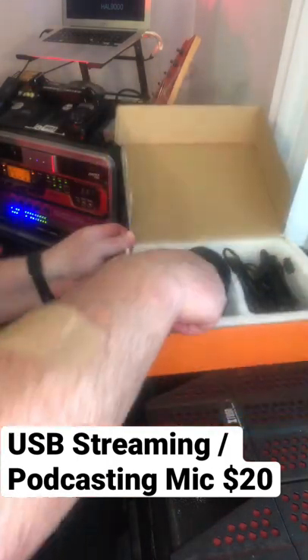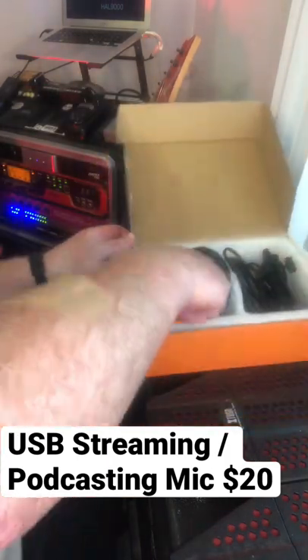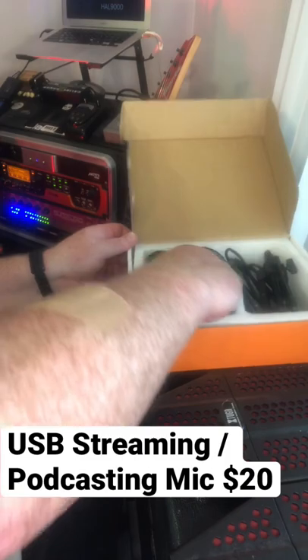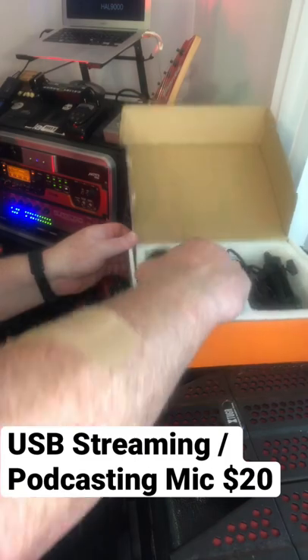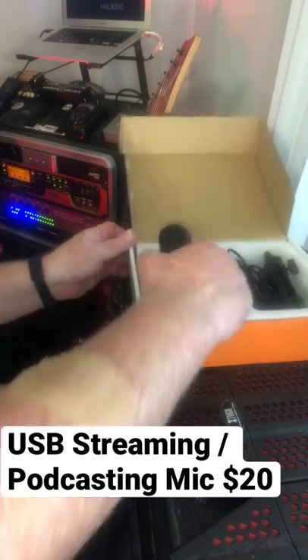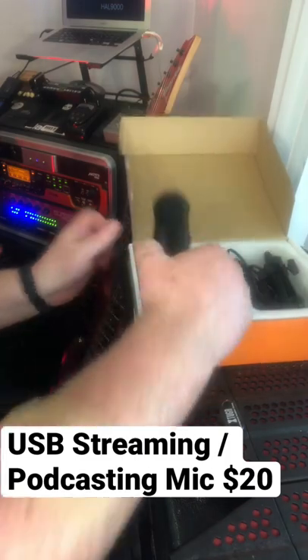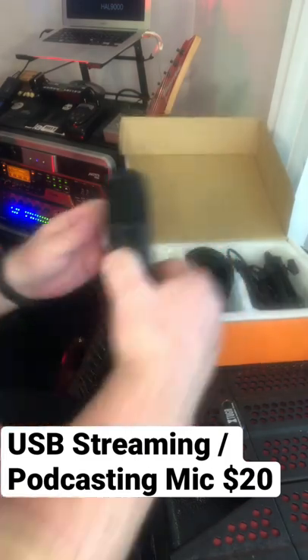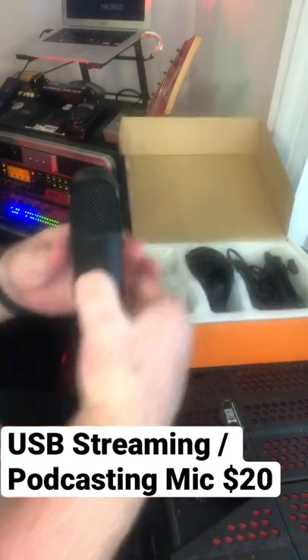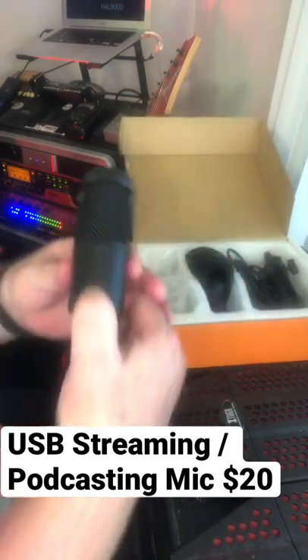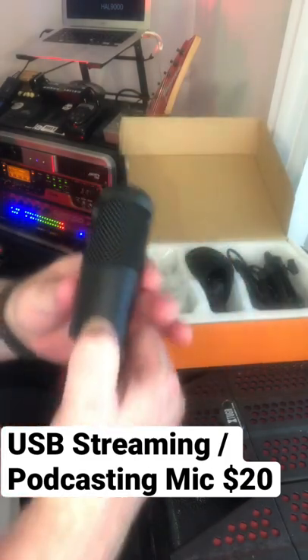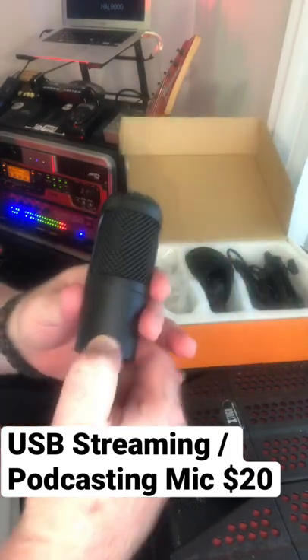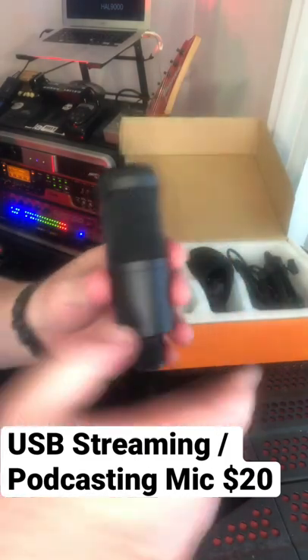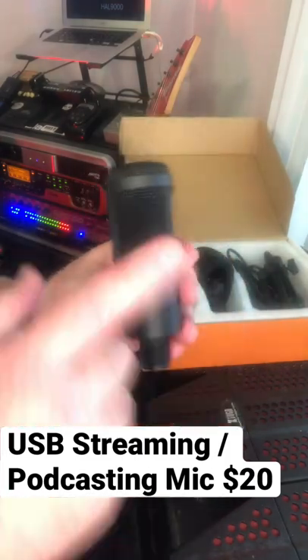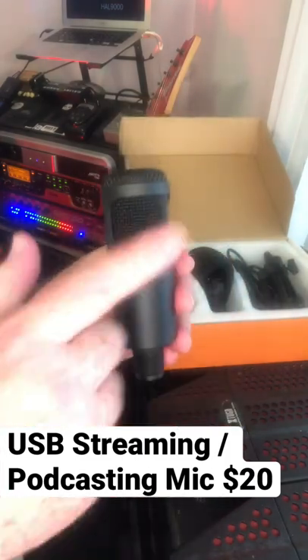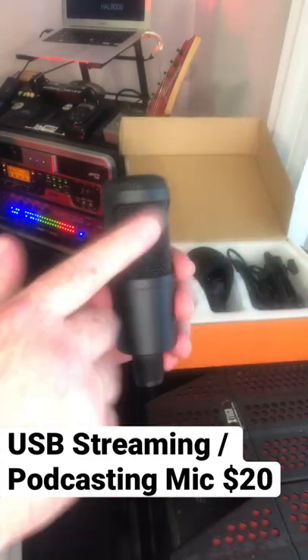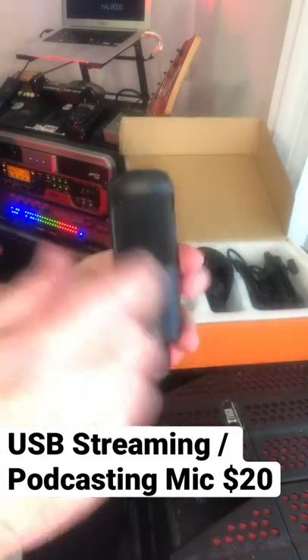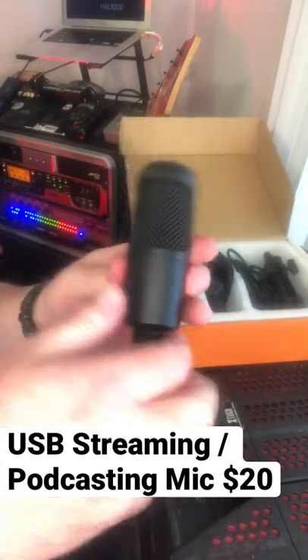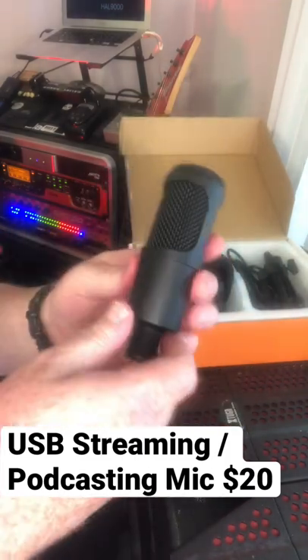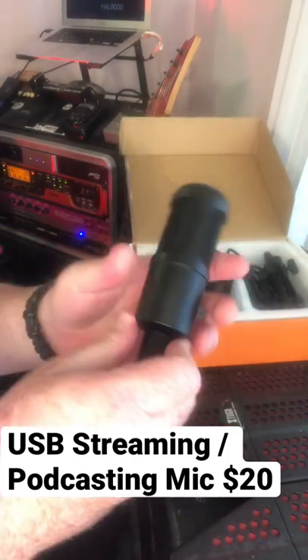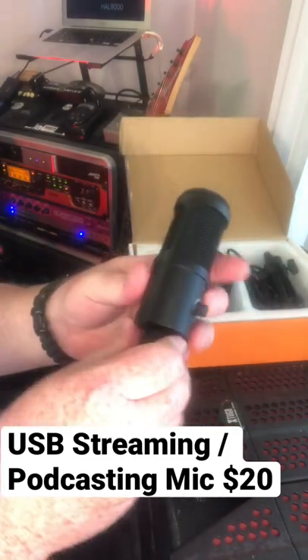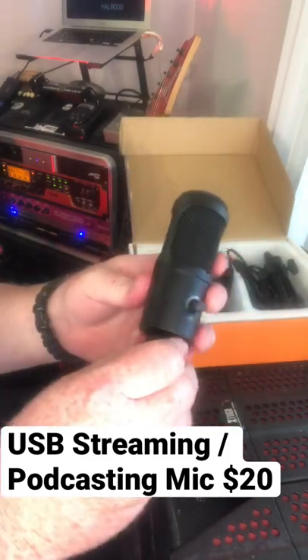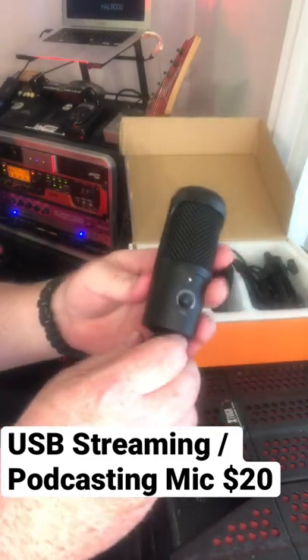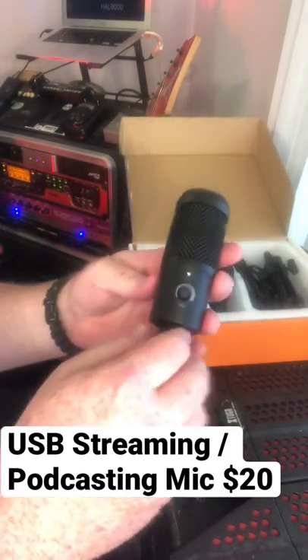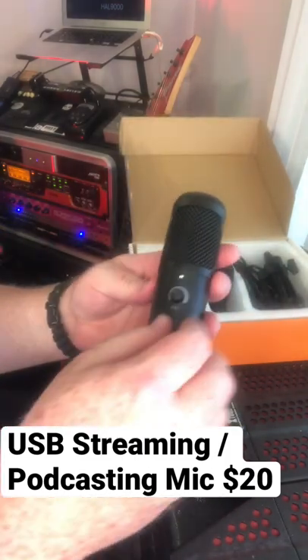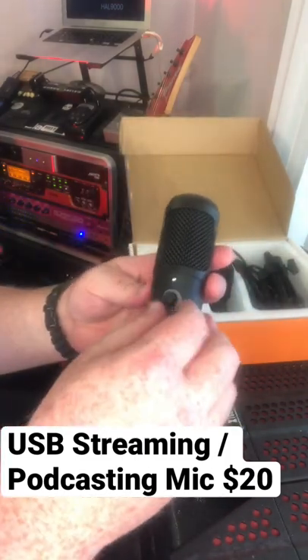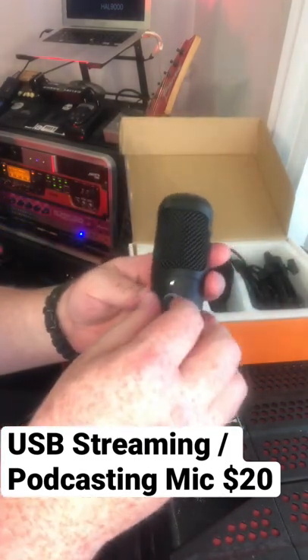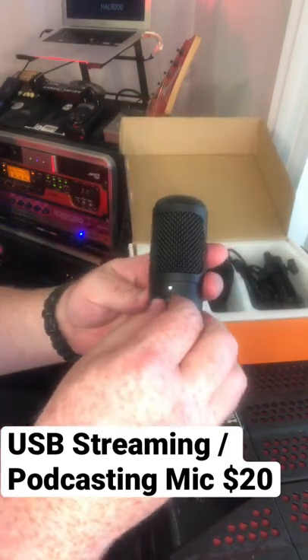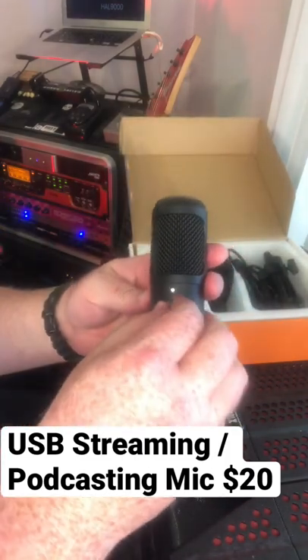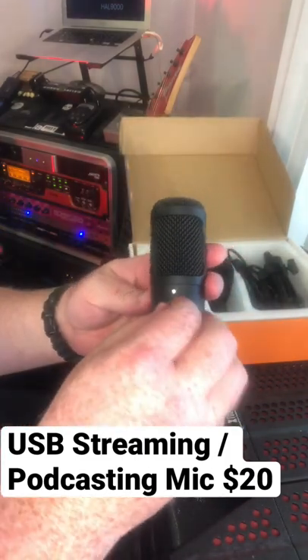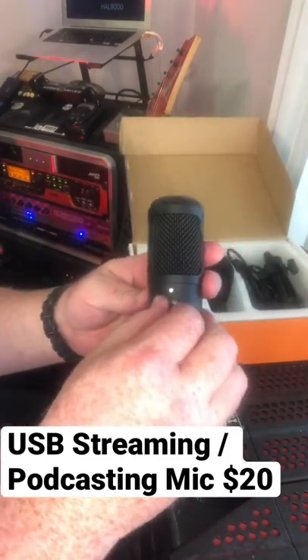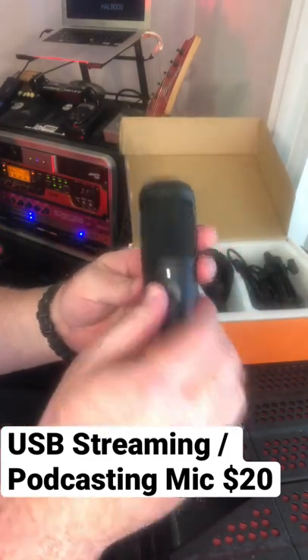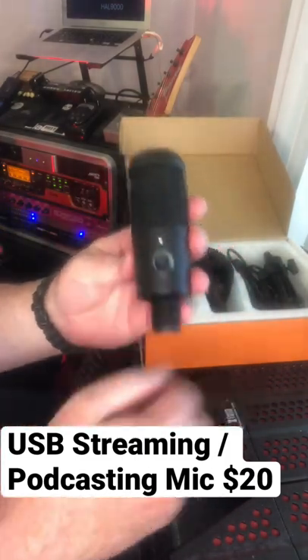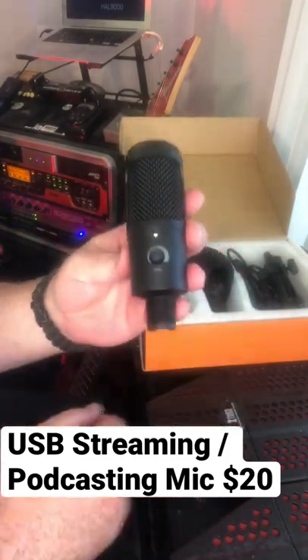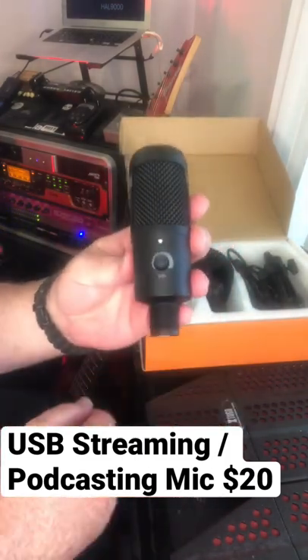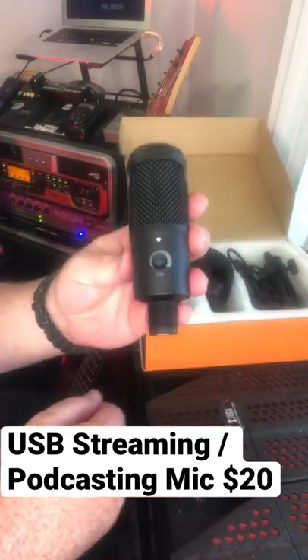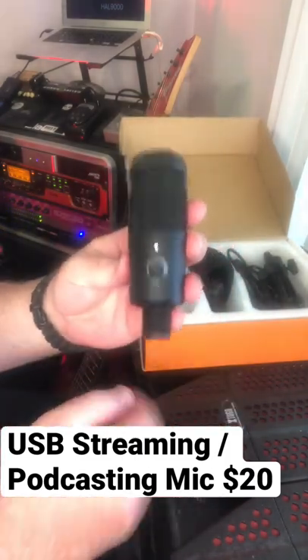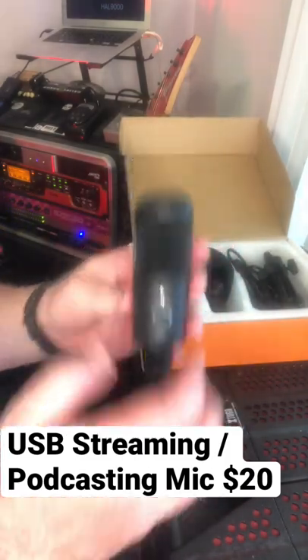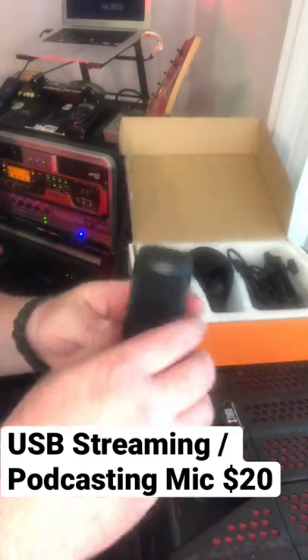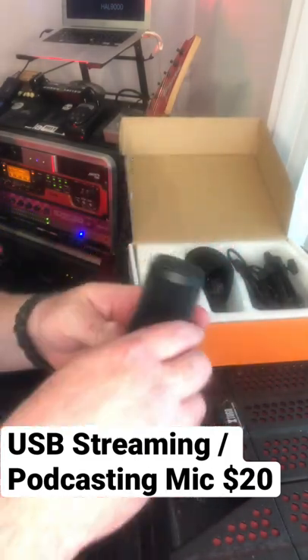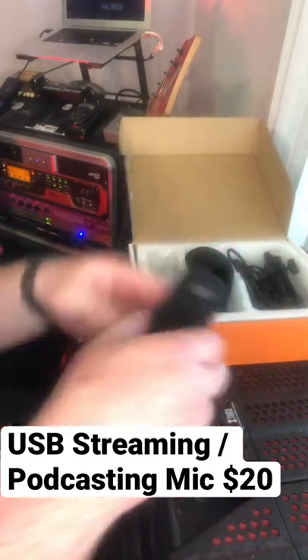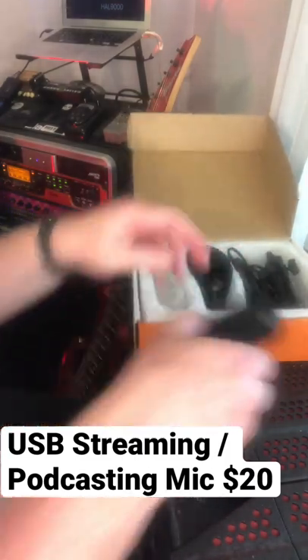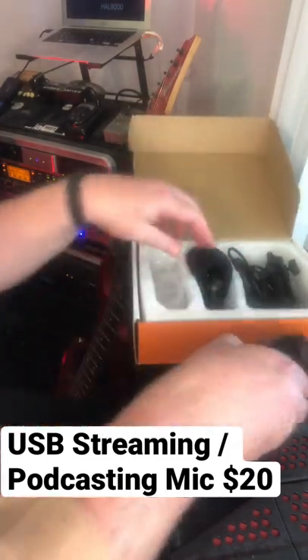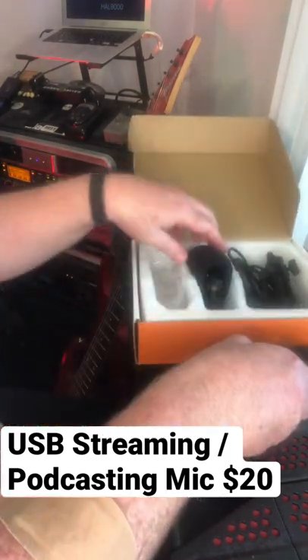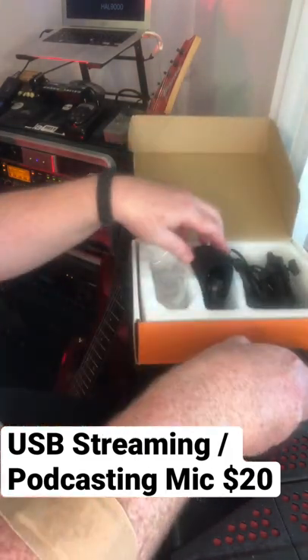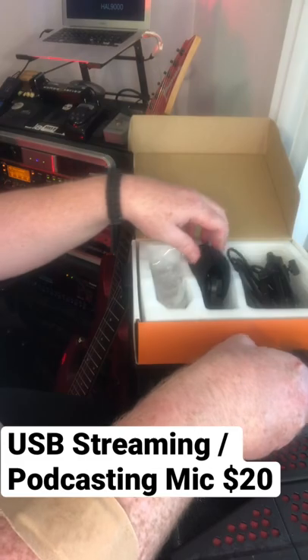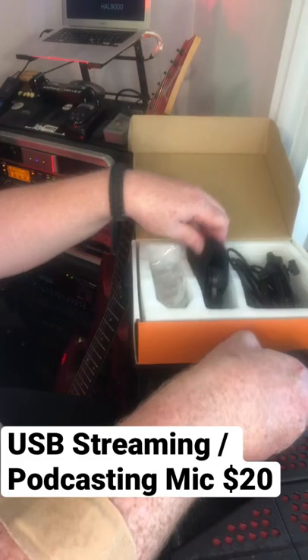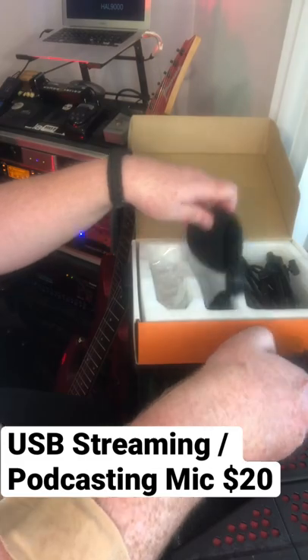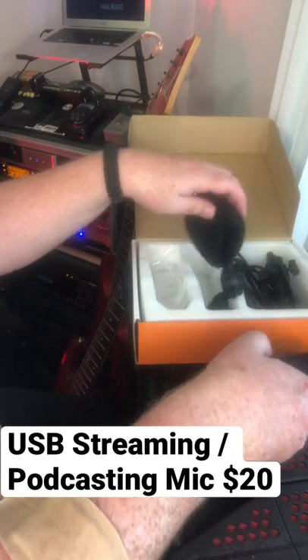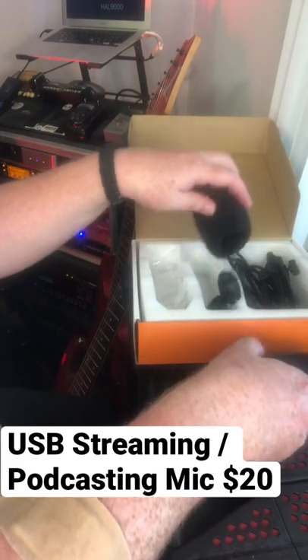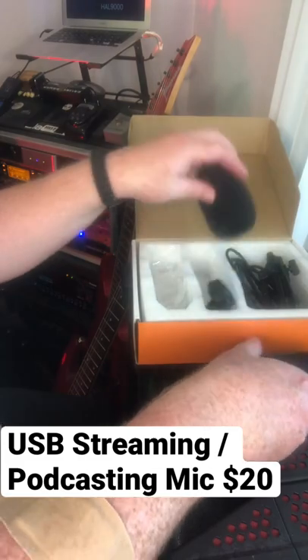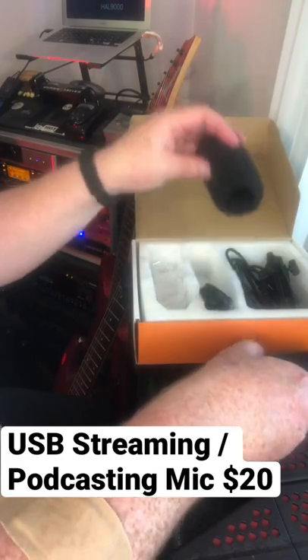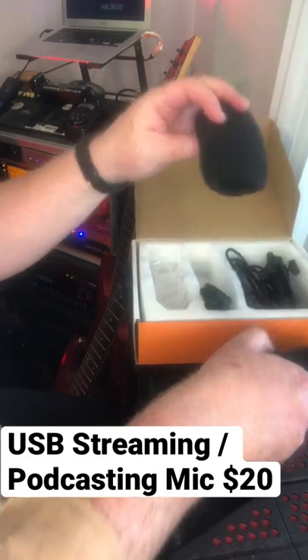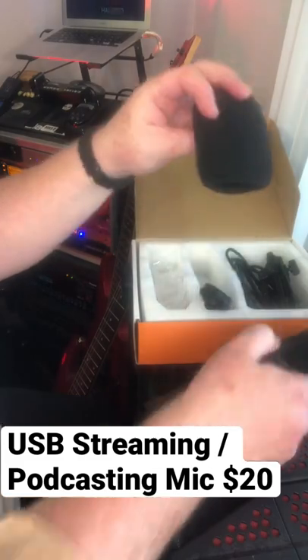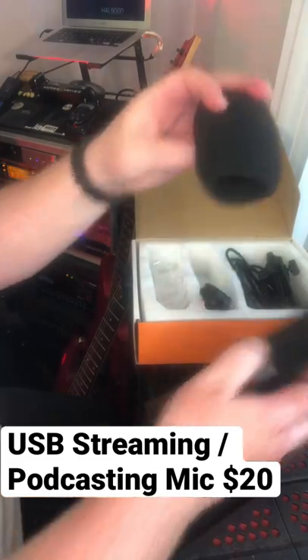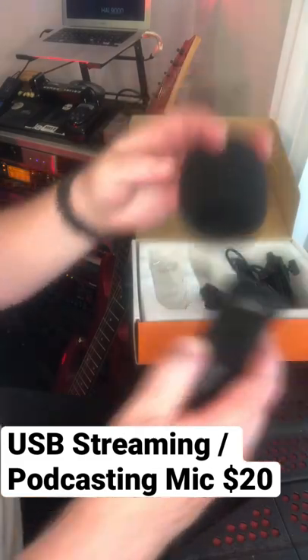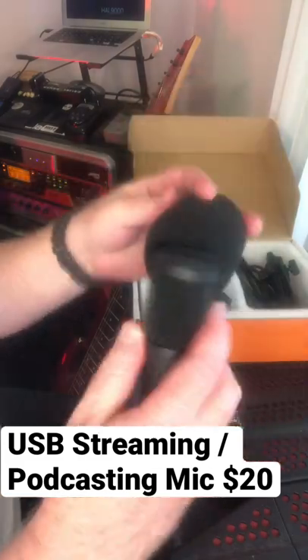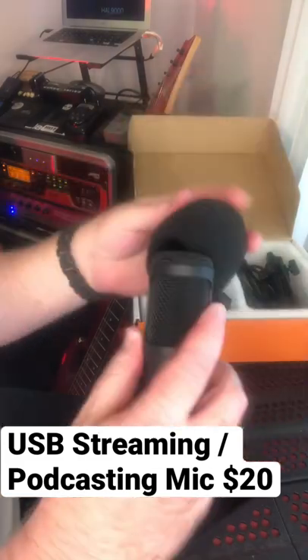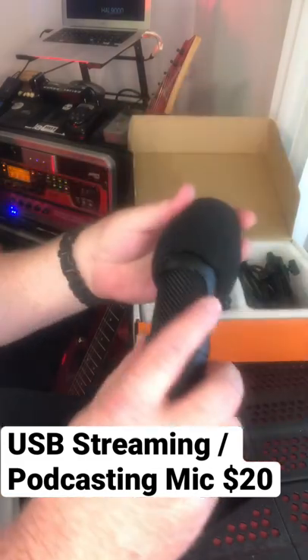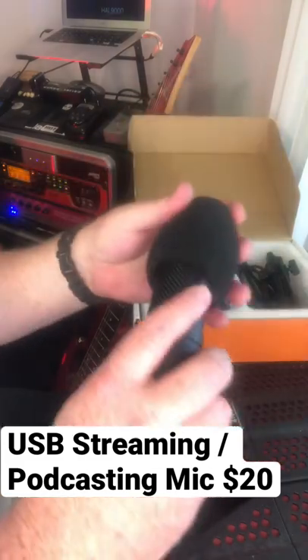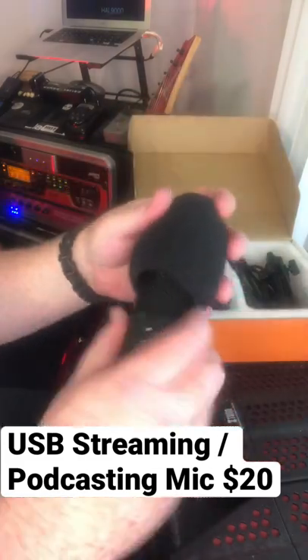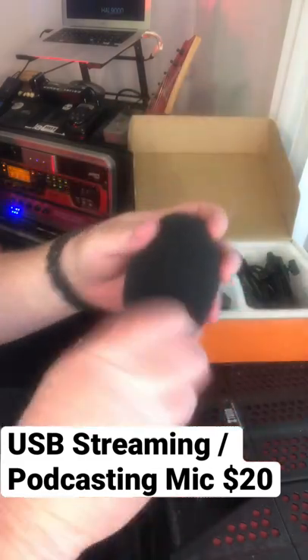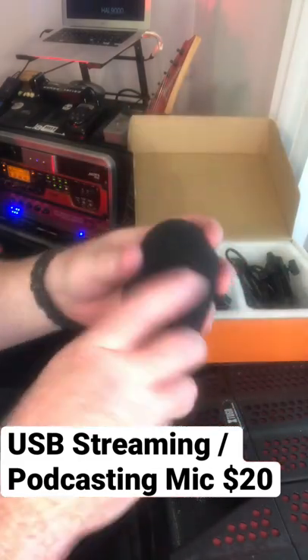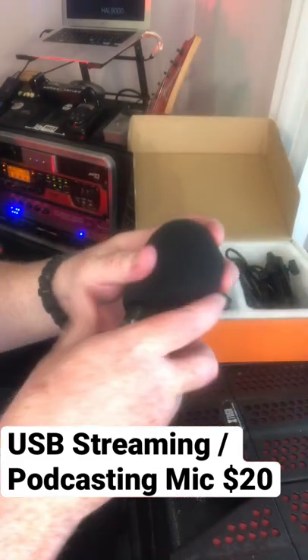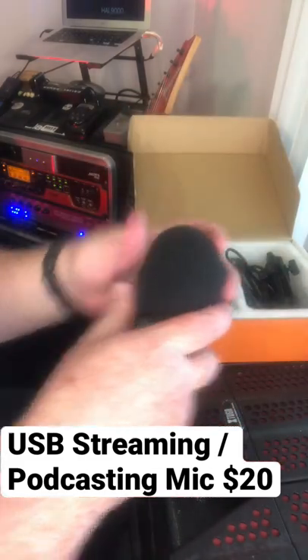So here is the mic — solid metal construction, very nice condenser, volume on the front. Pop filter — just put it on your mic.